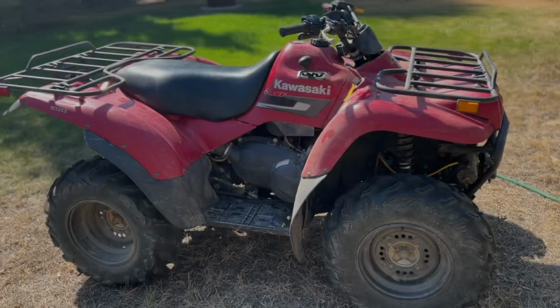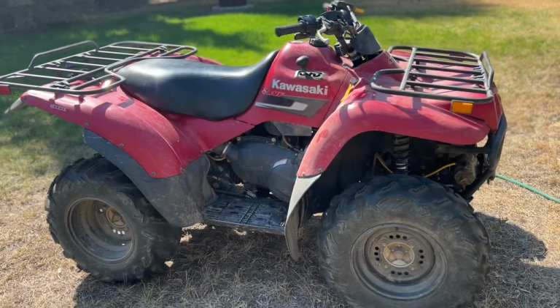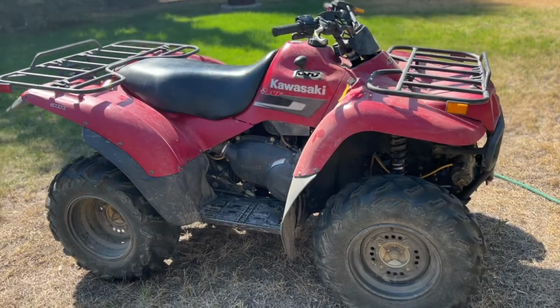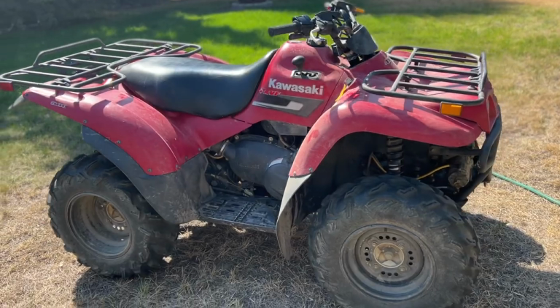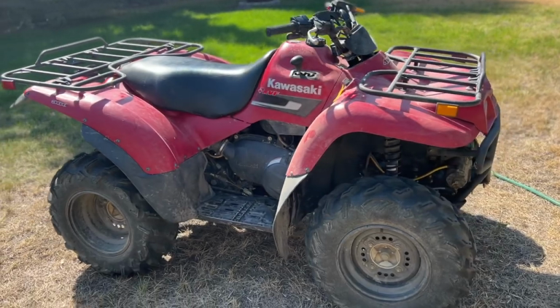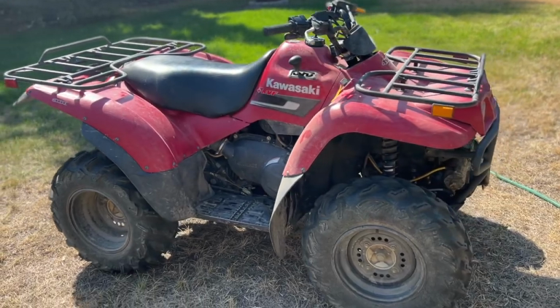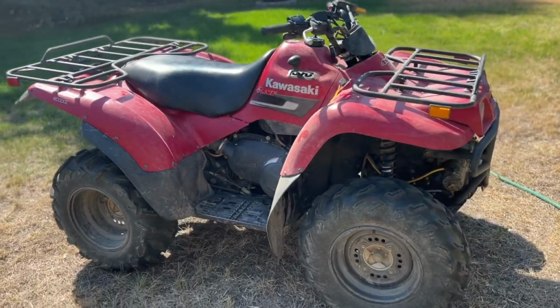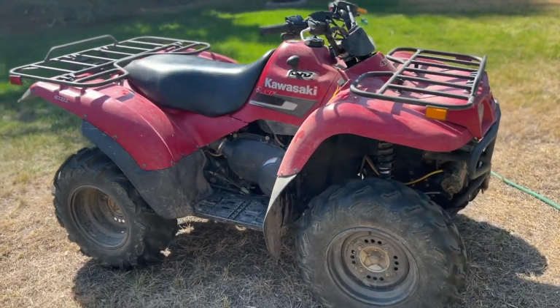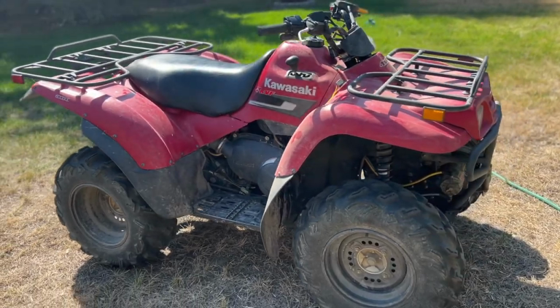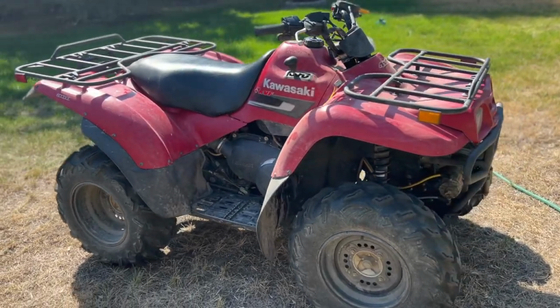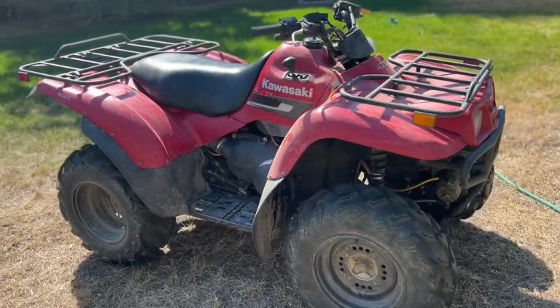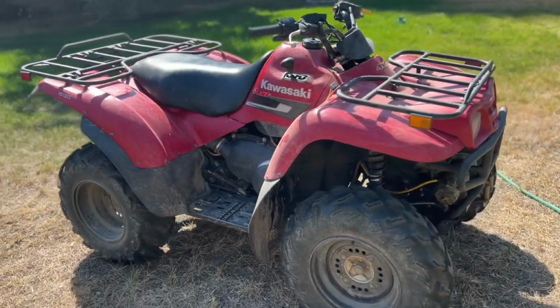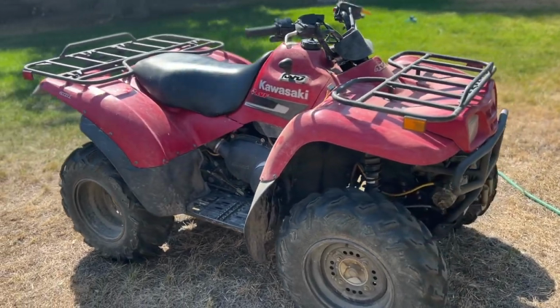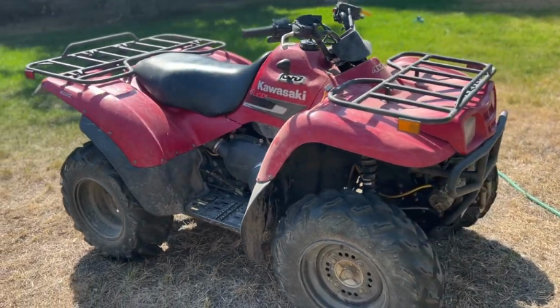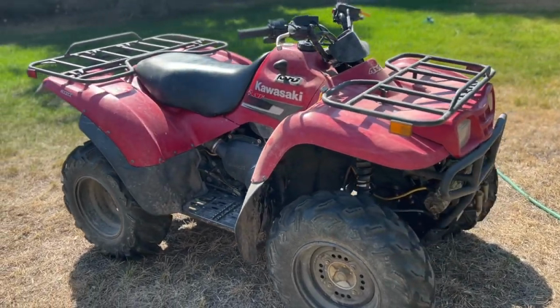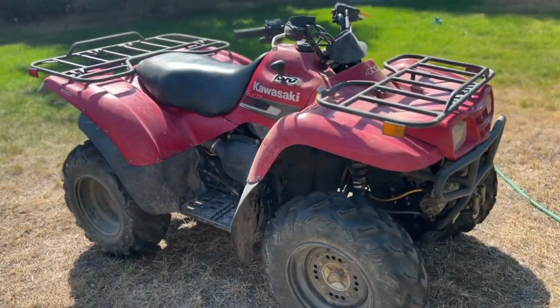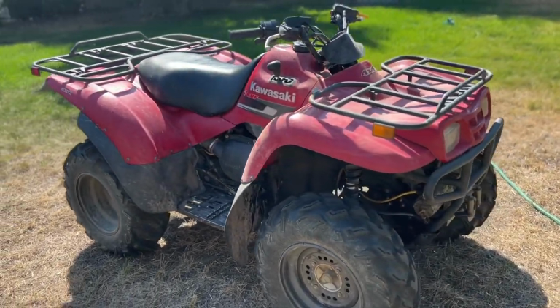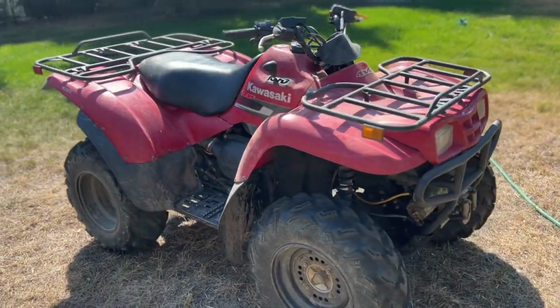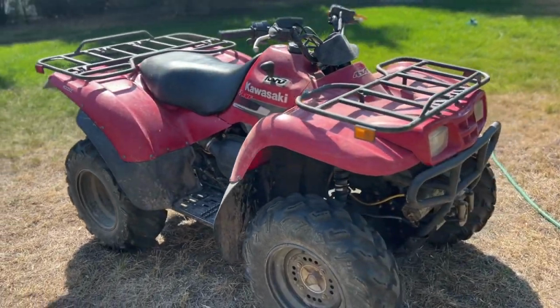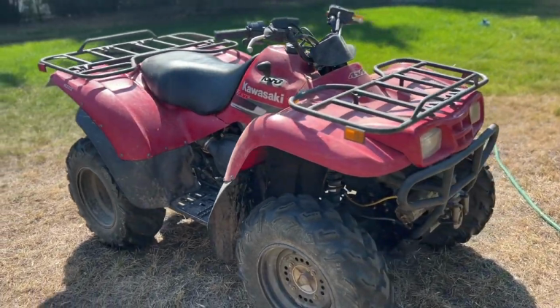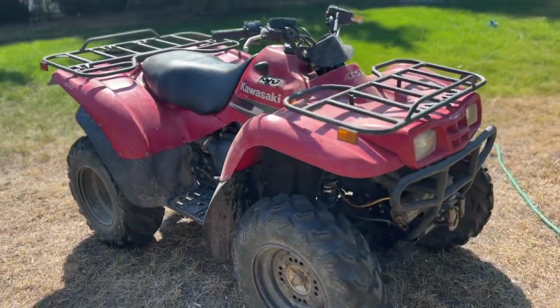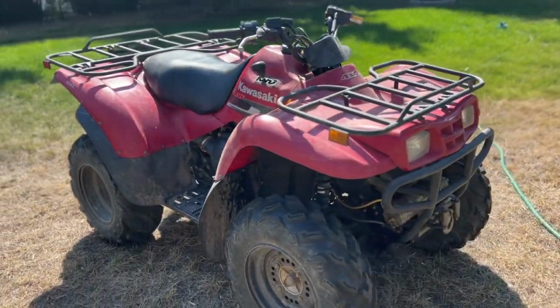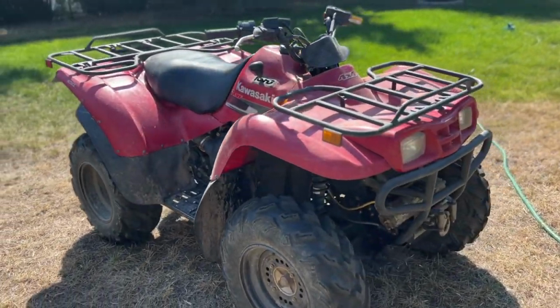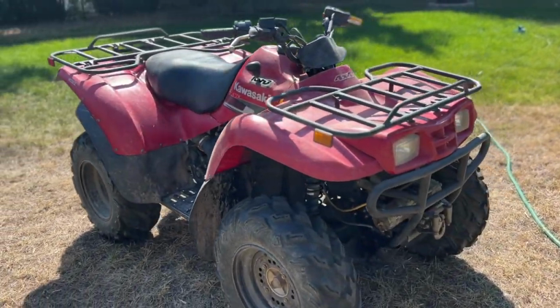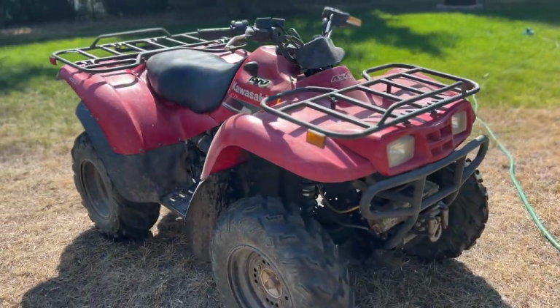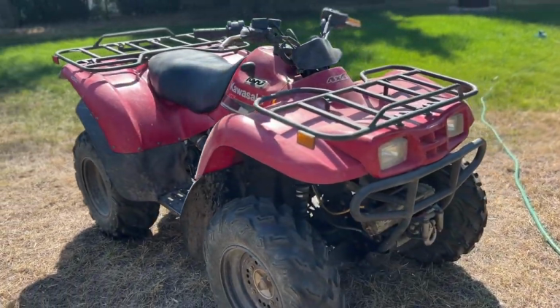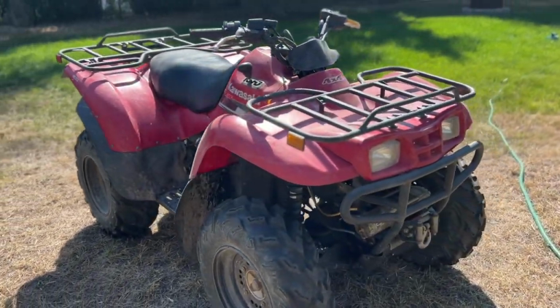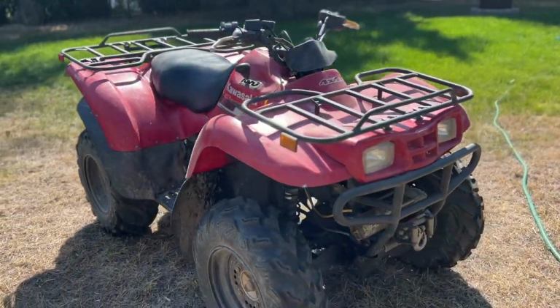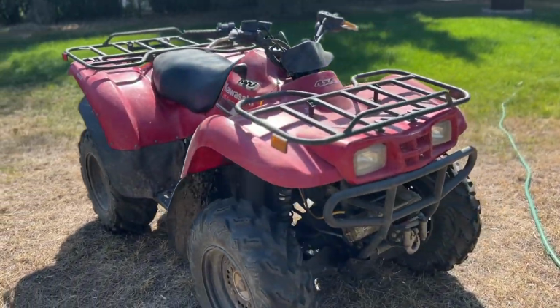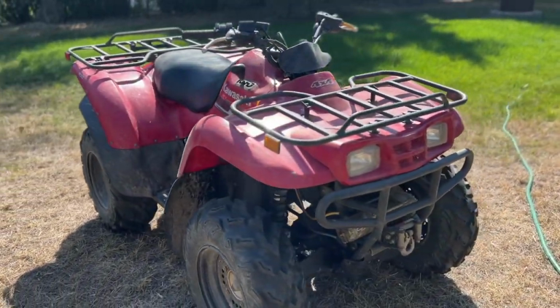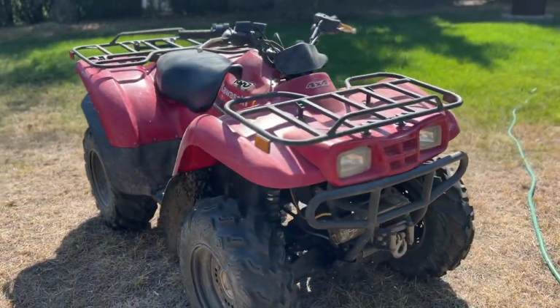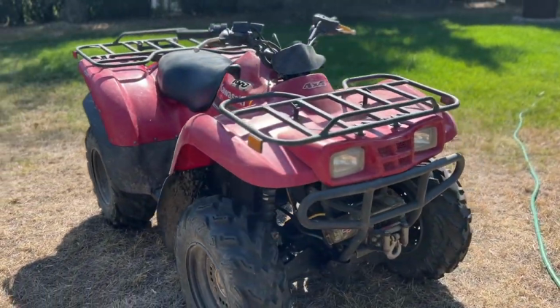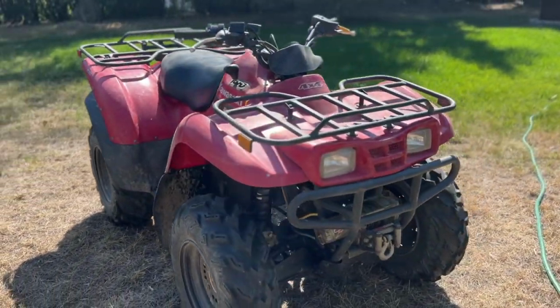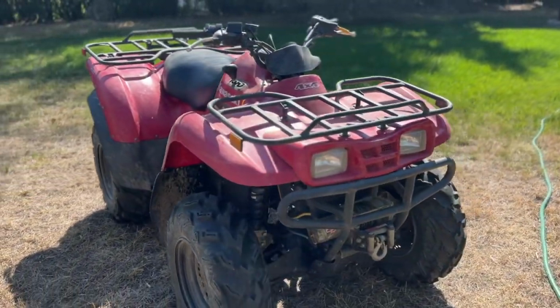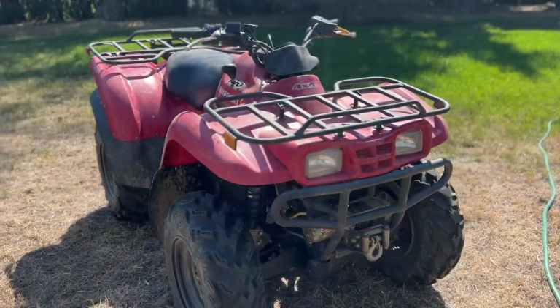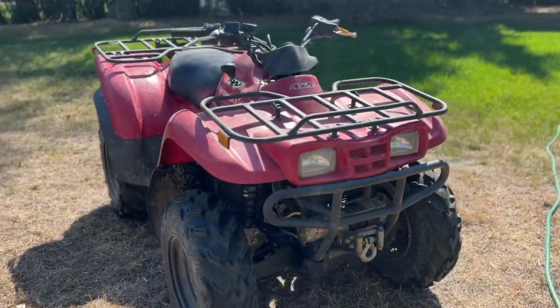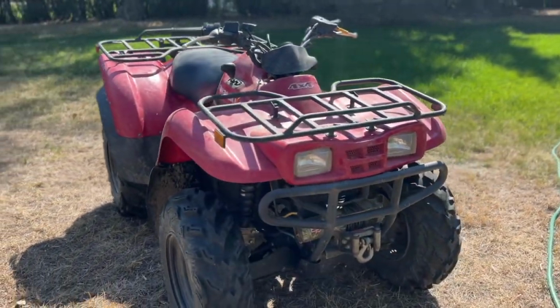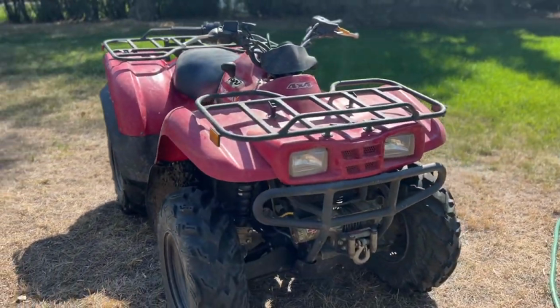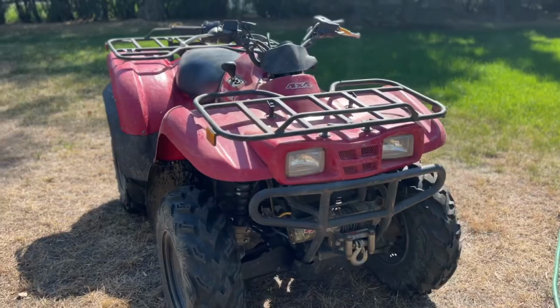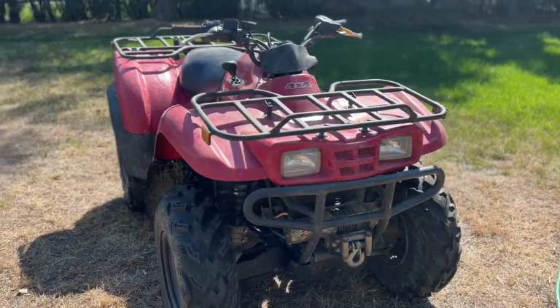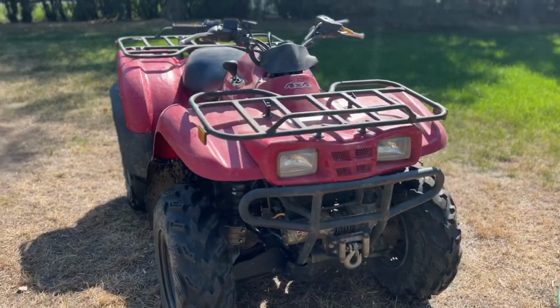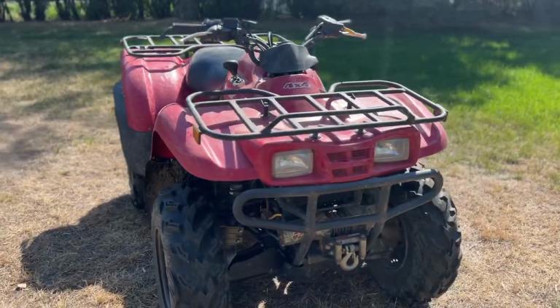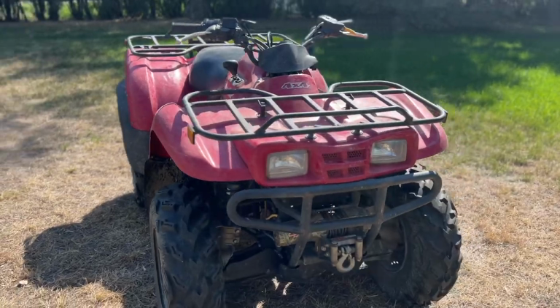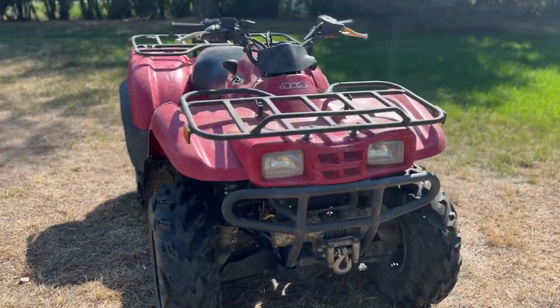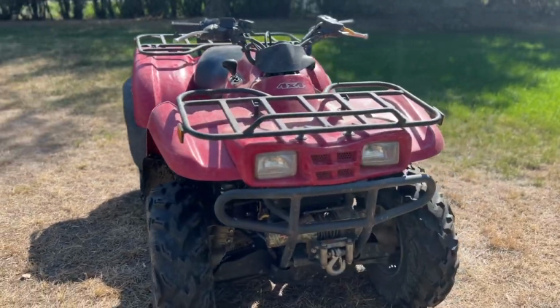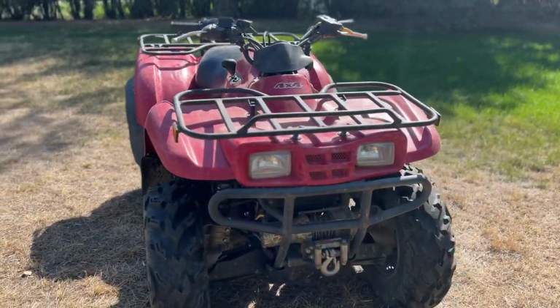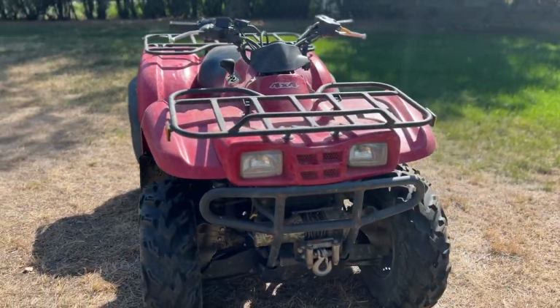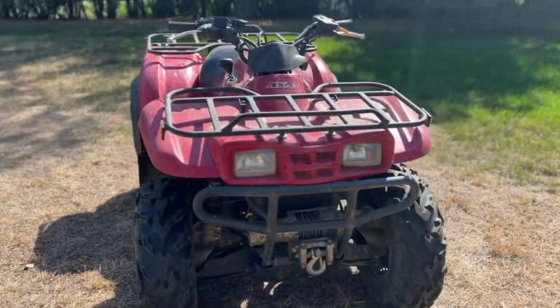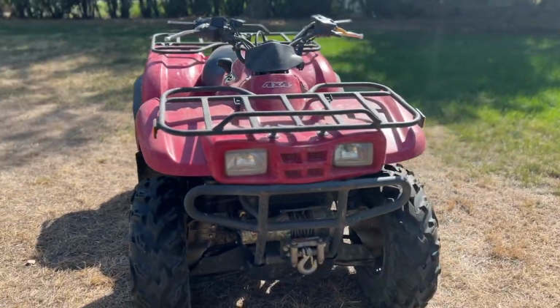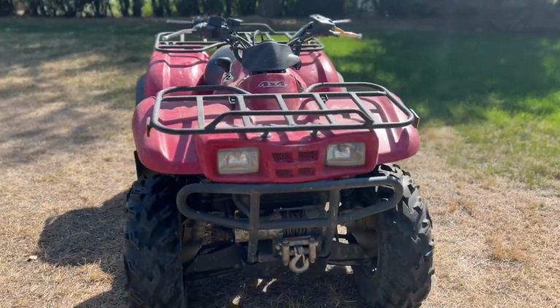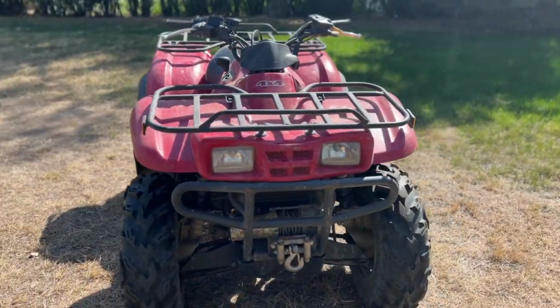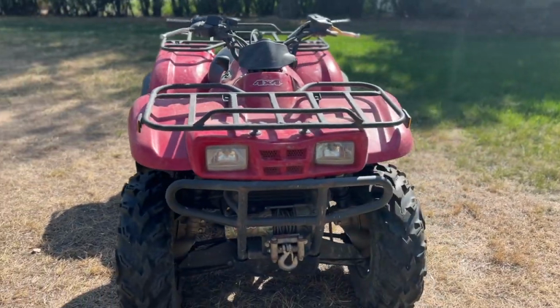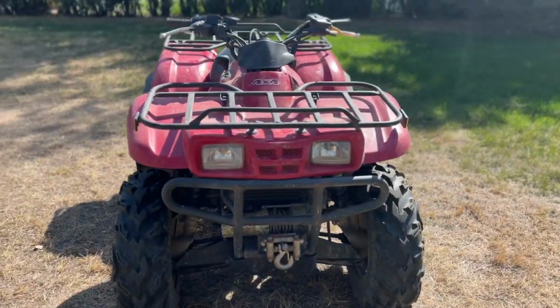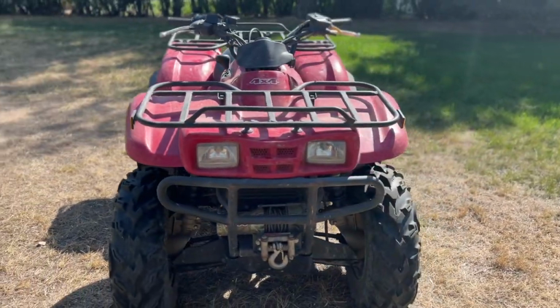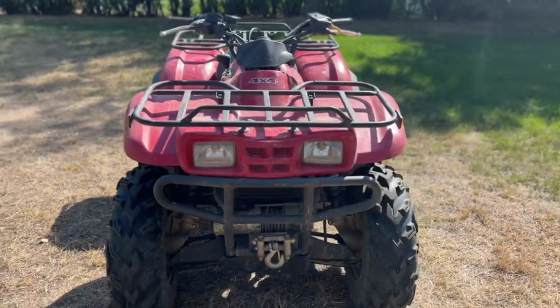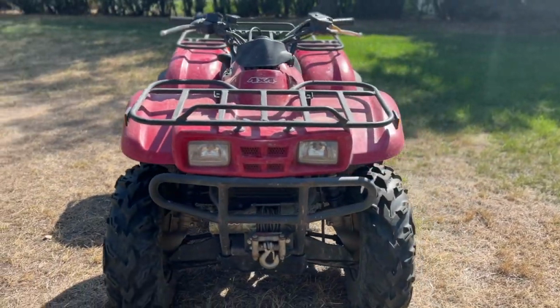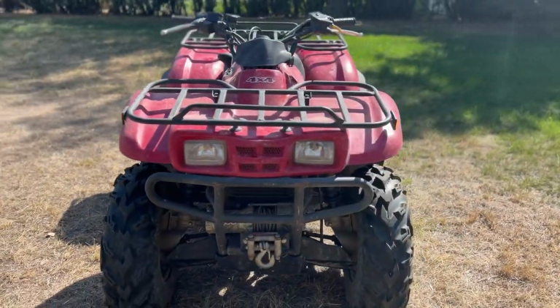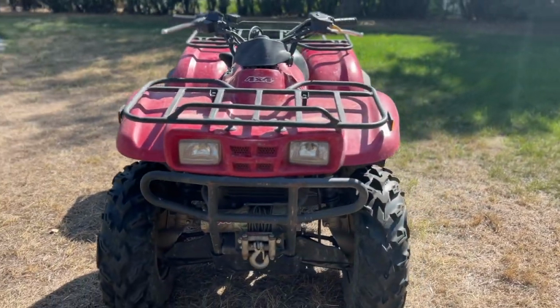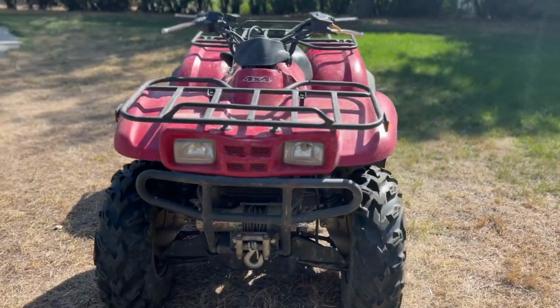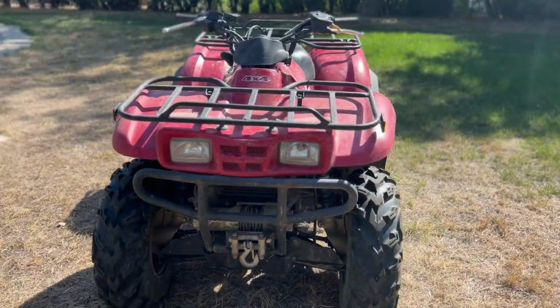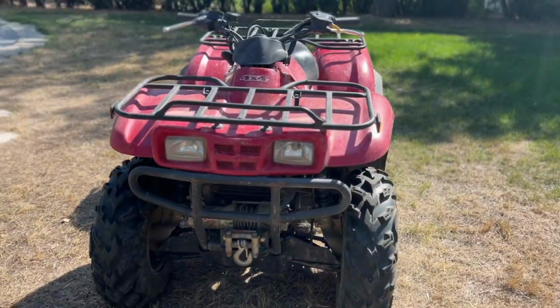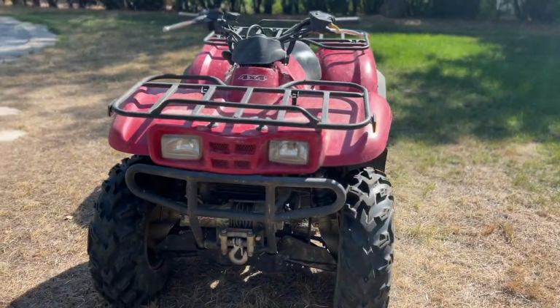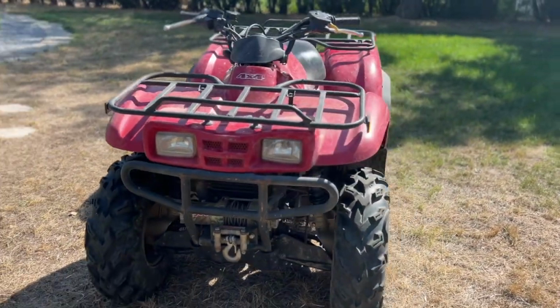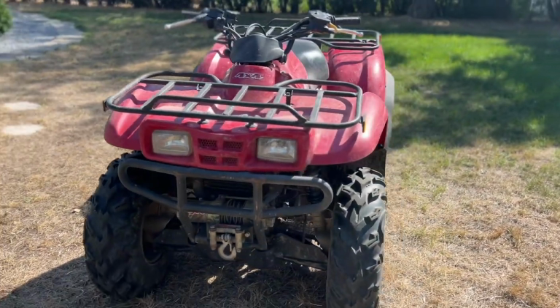Welcome to the Emporium Outdoors. My name is Michael and this is the first in a five-part series on a beginner's guide to ATV camping.